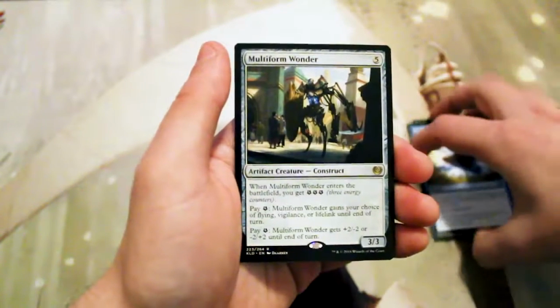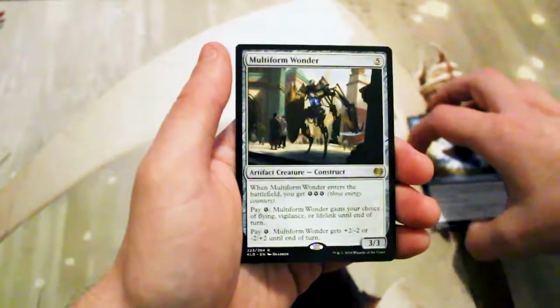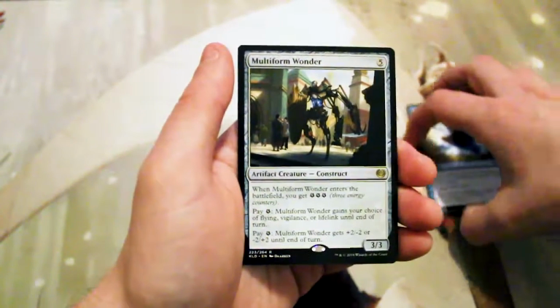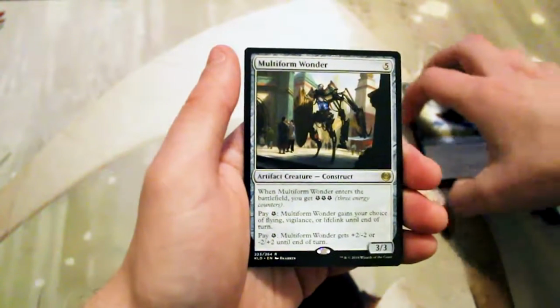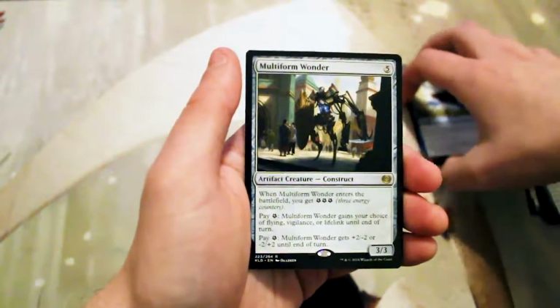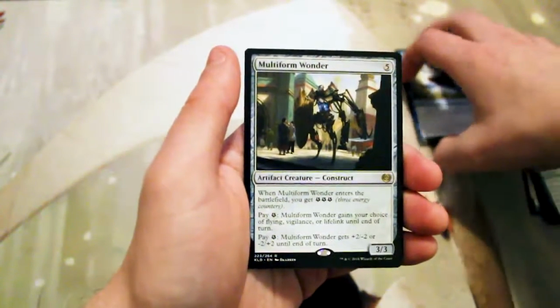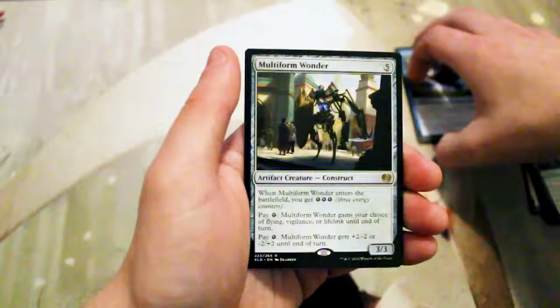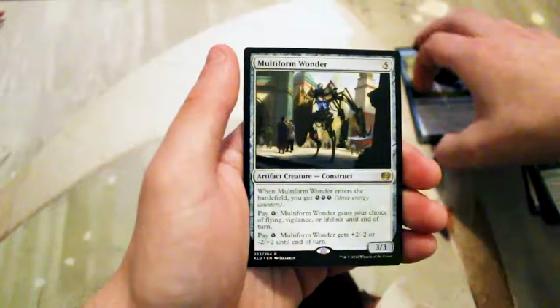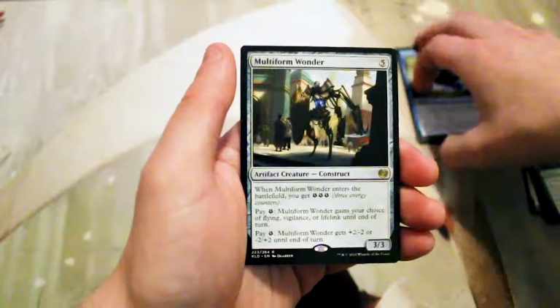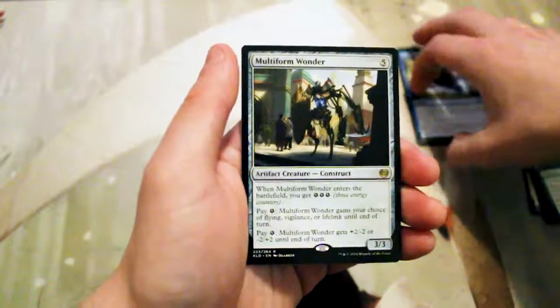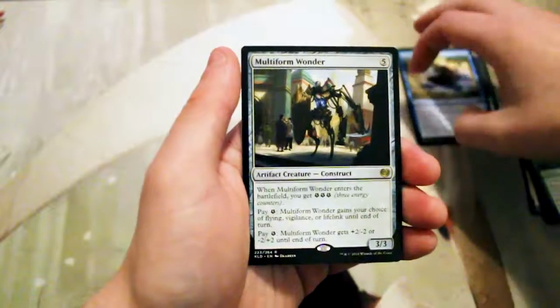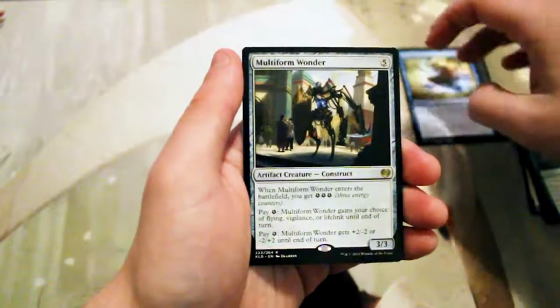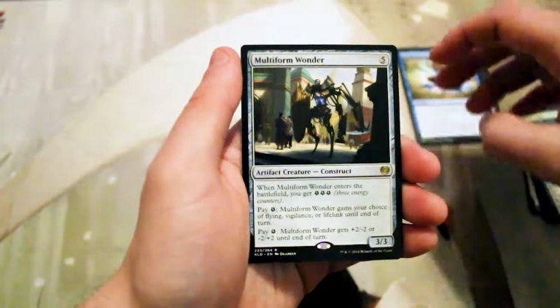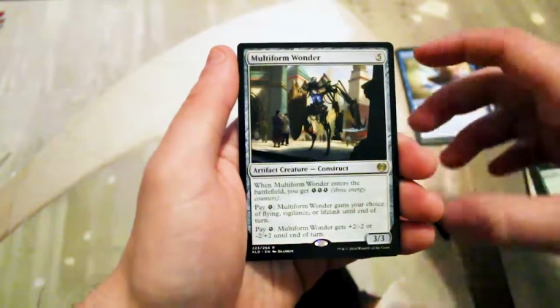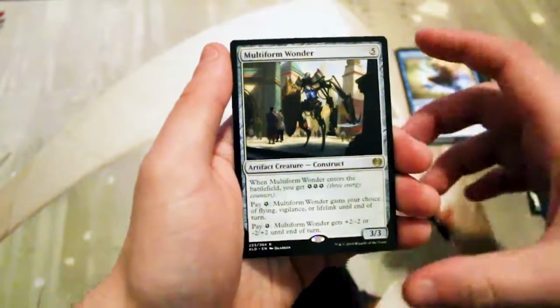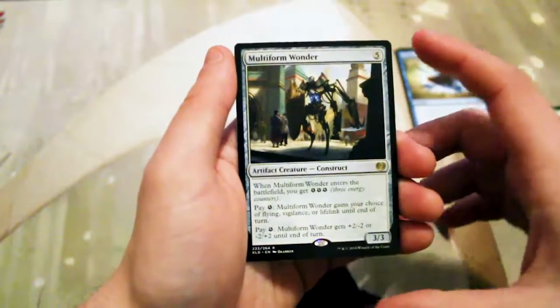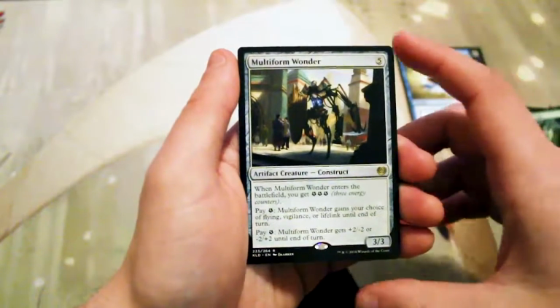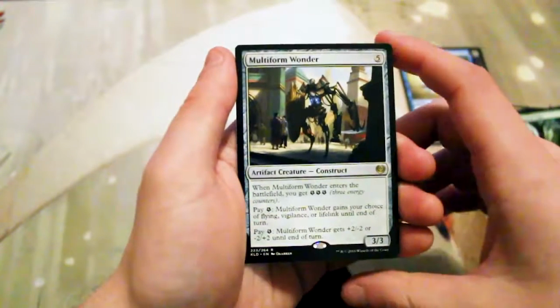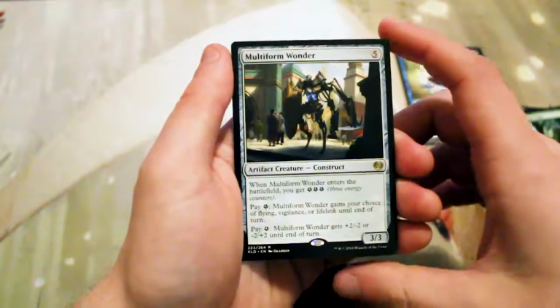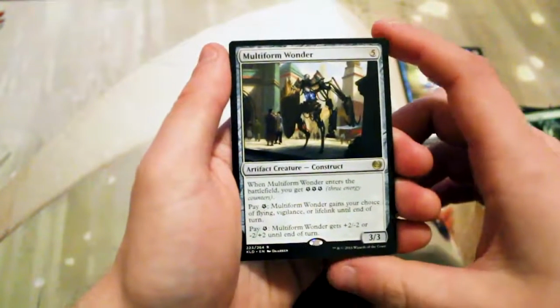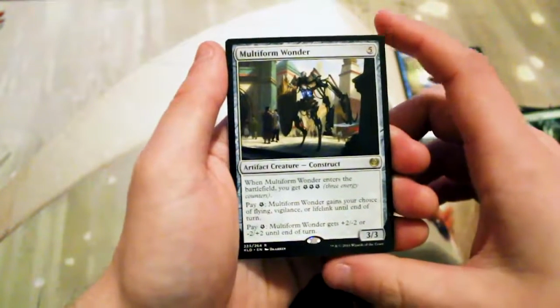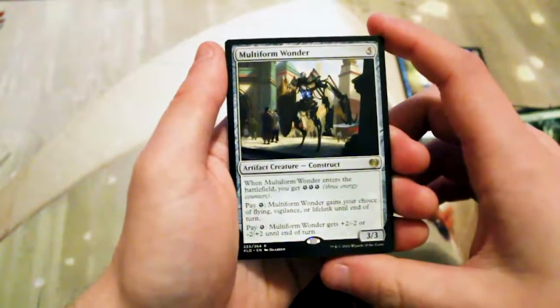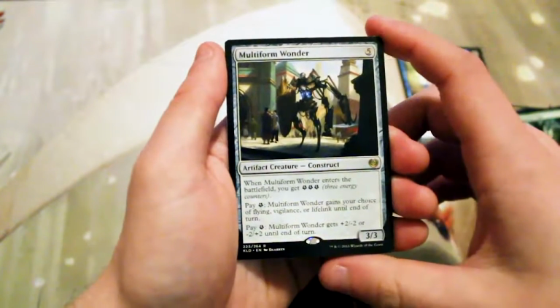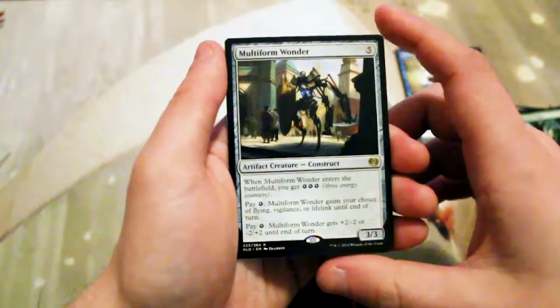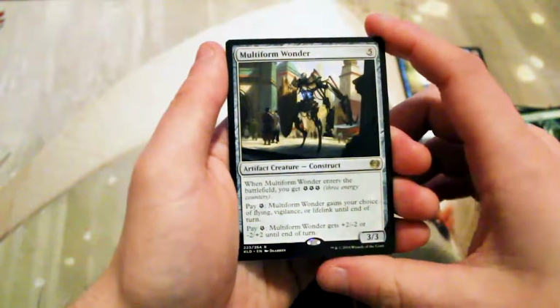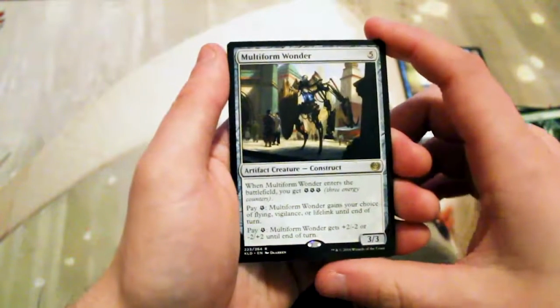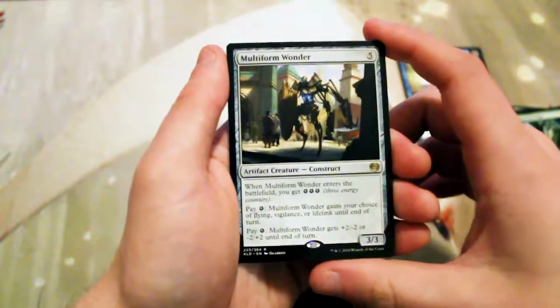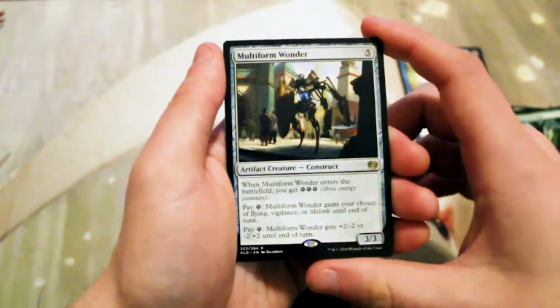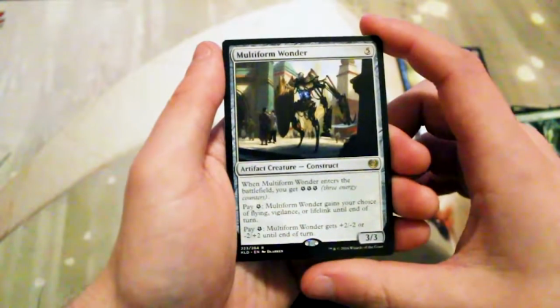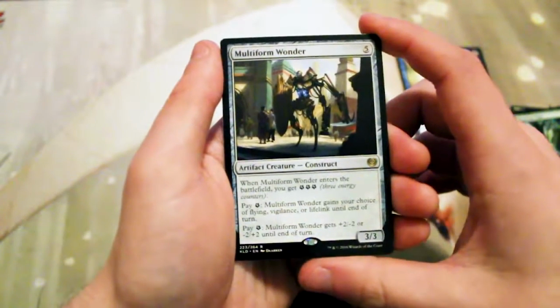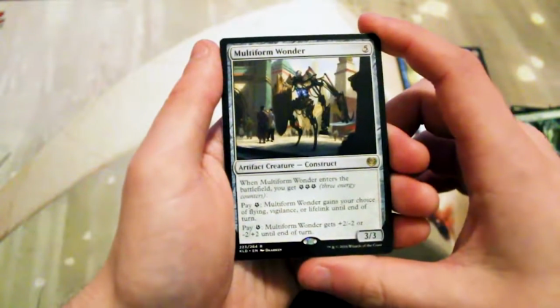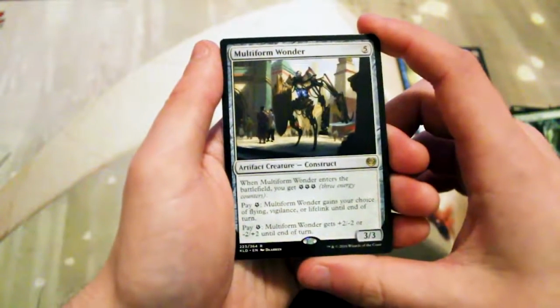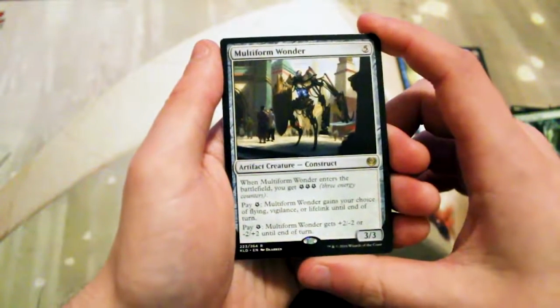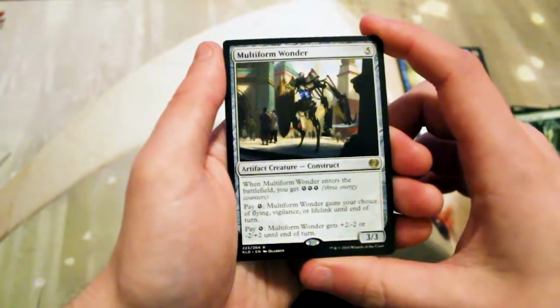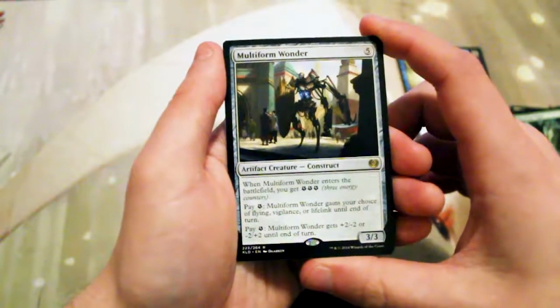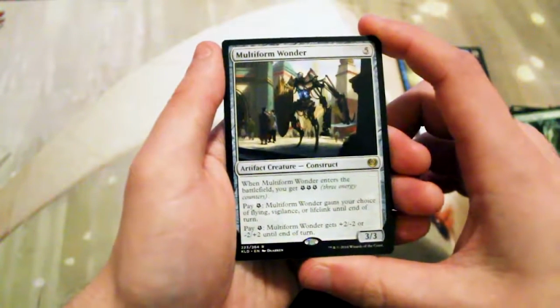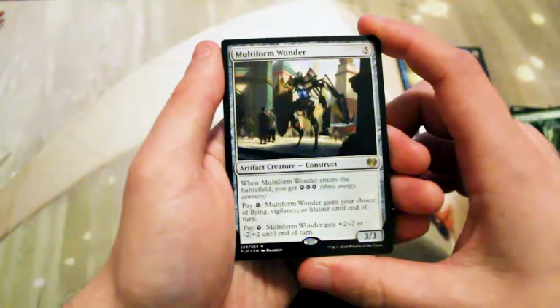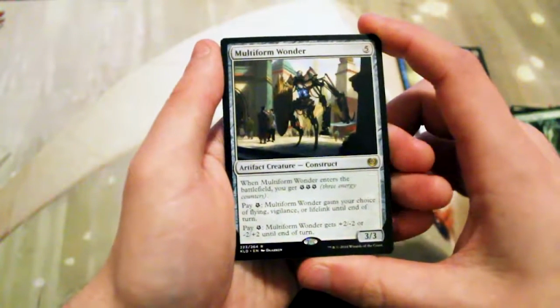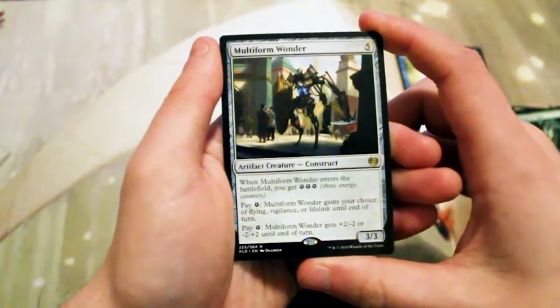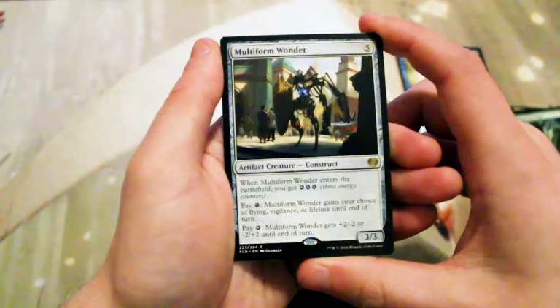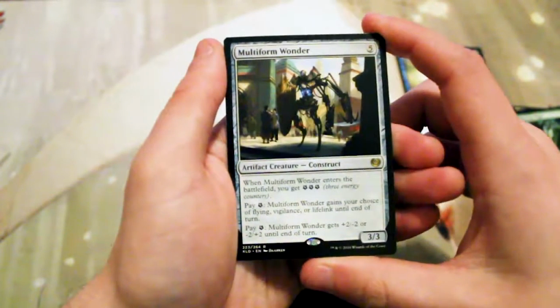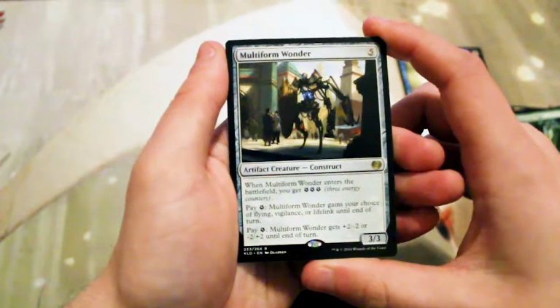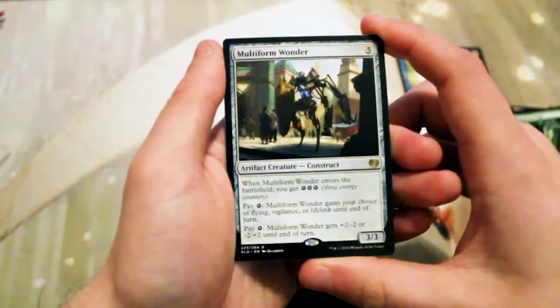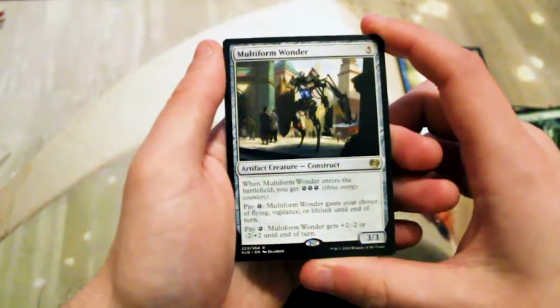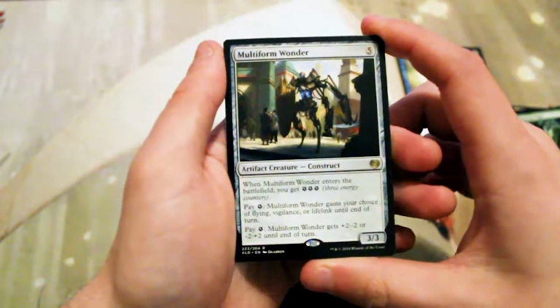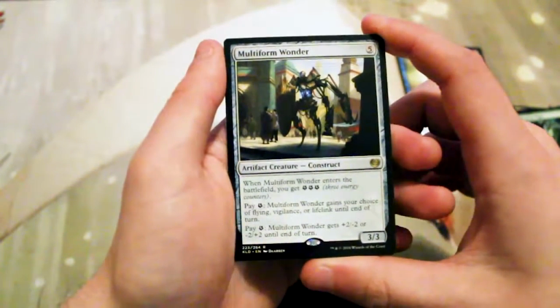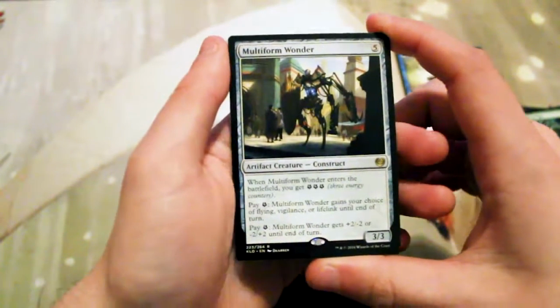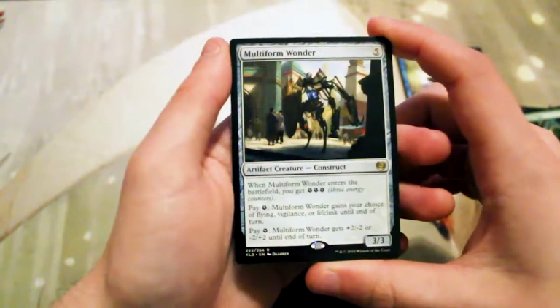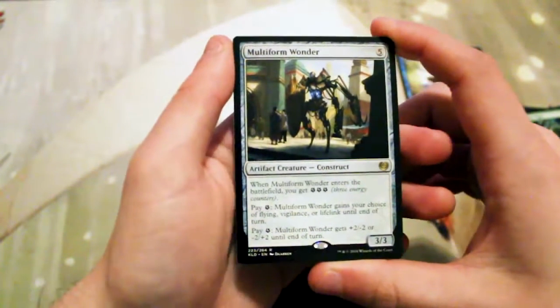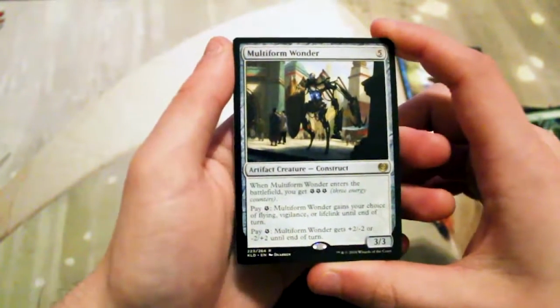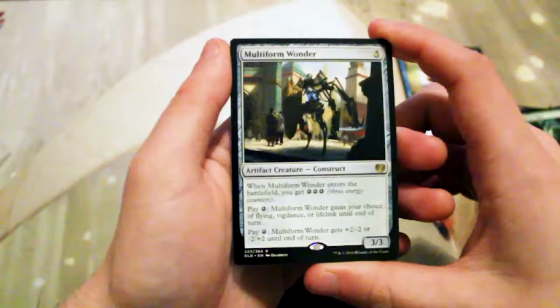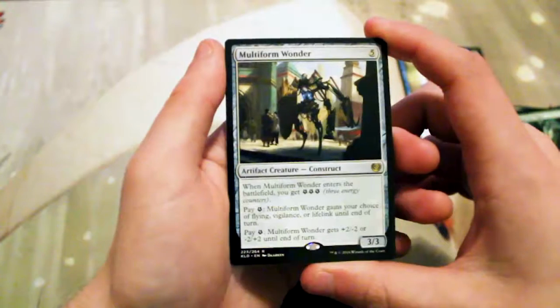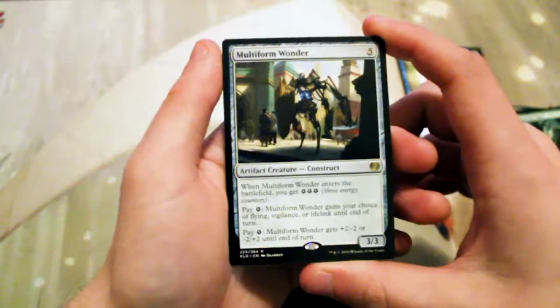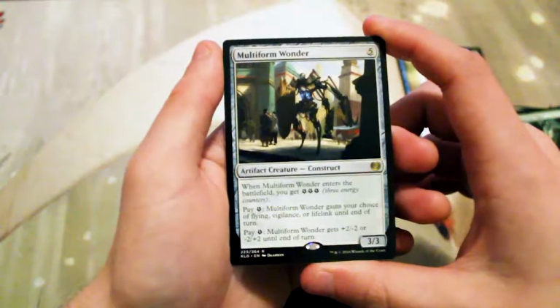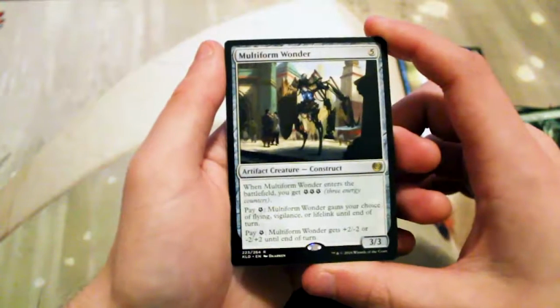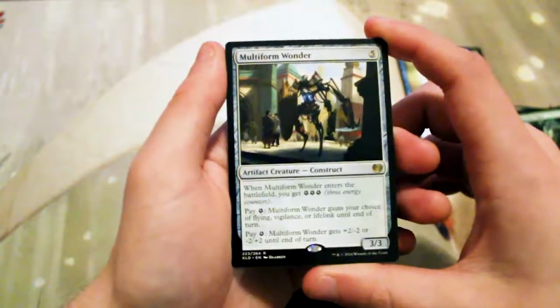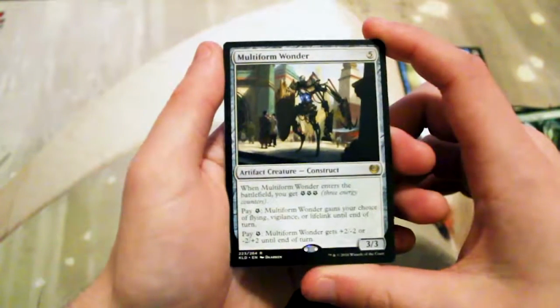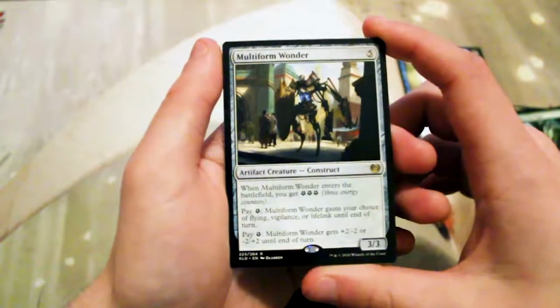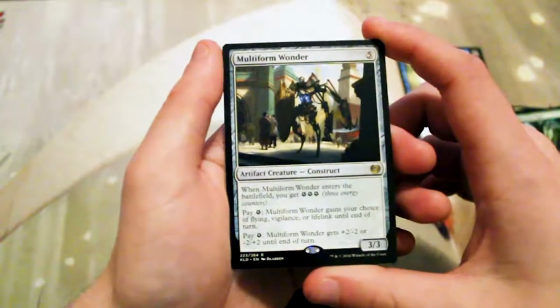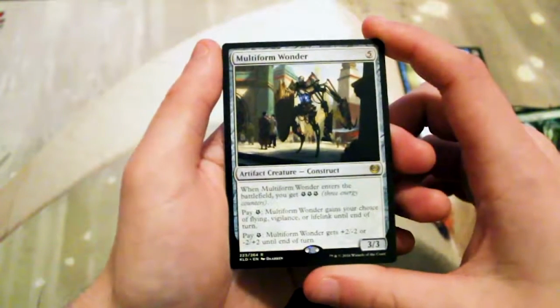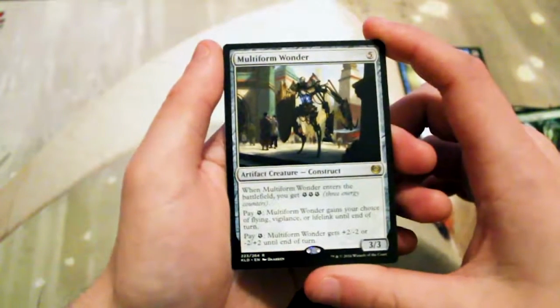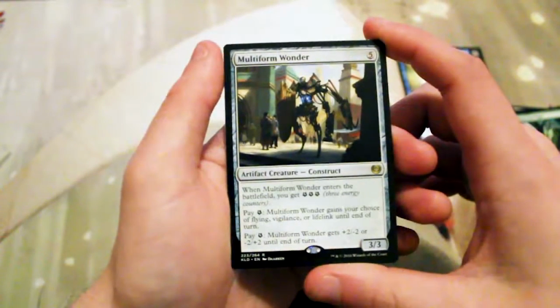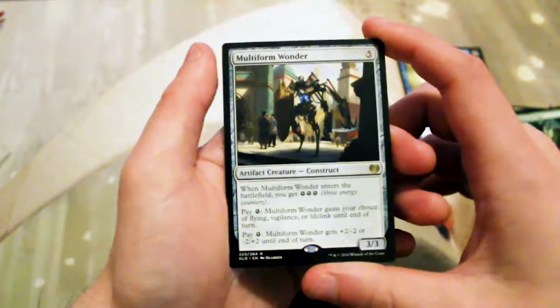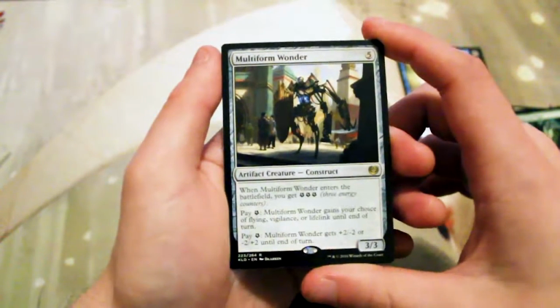Our first uncommon is Iron League Steed, then Essence Extraction, a Disappearing Act, and our rare is a Multiform Wanderer.